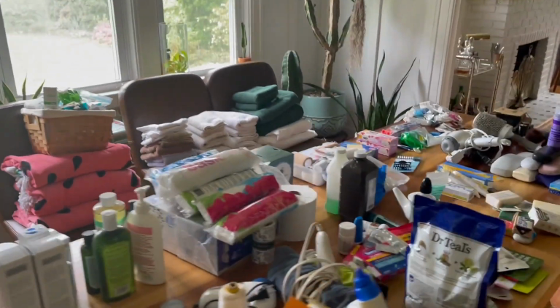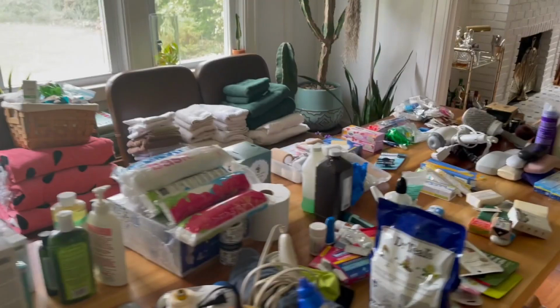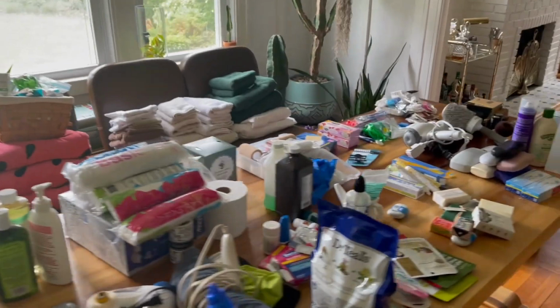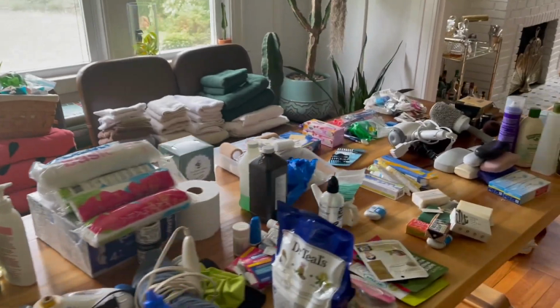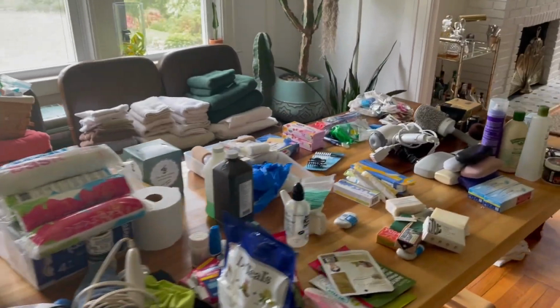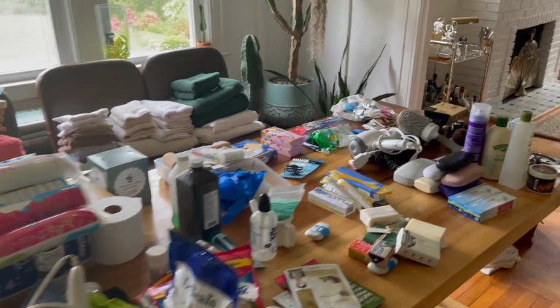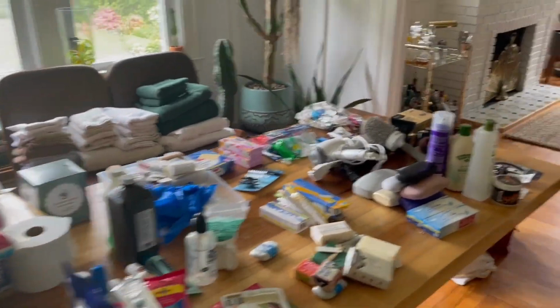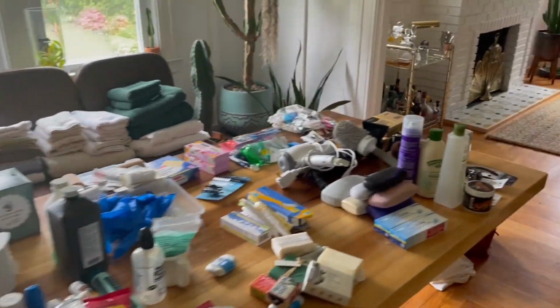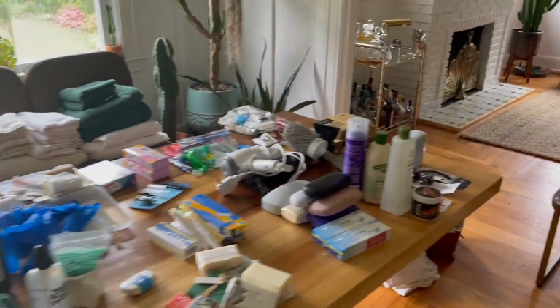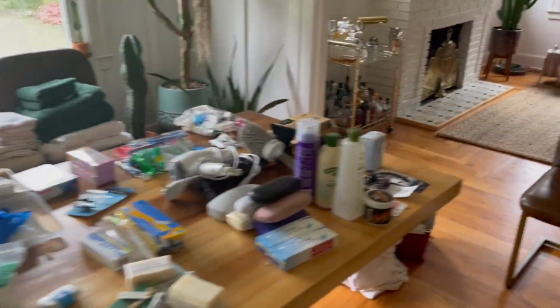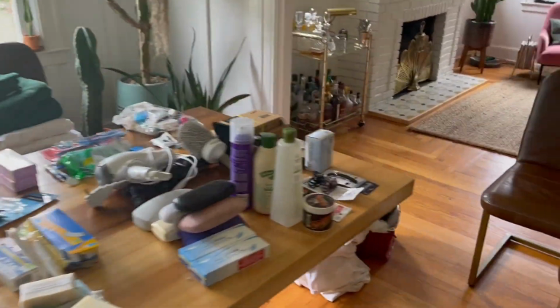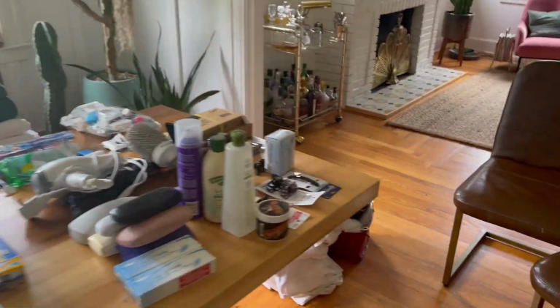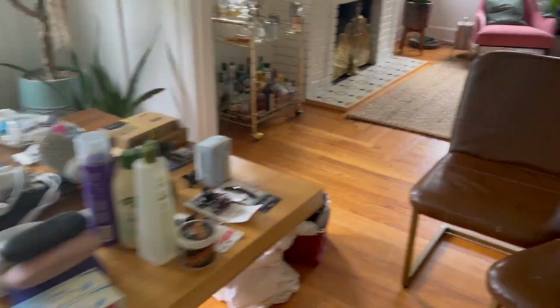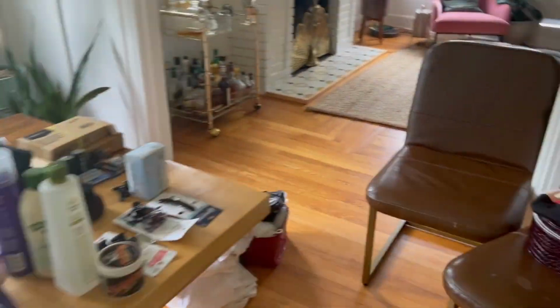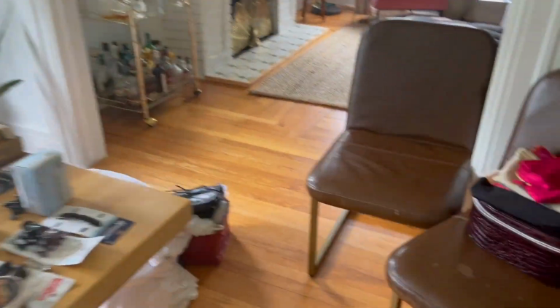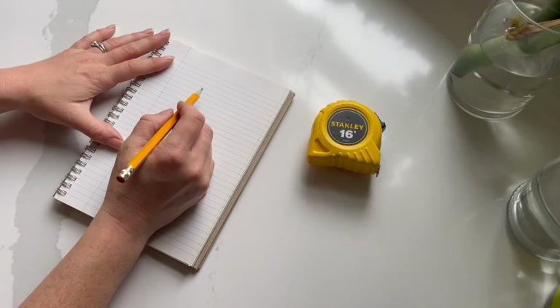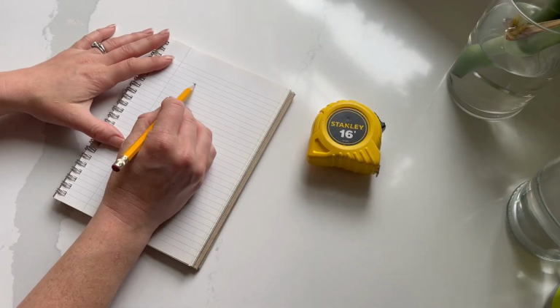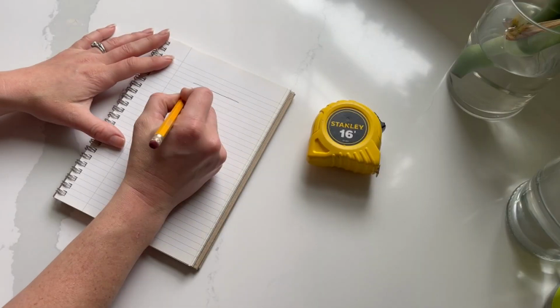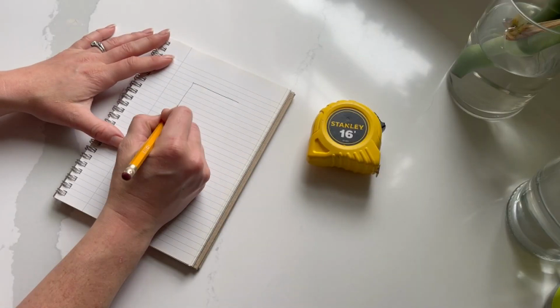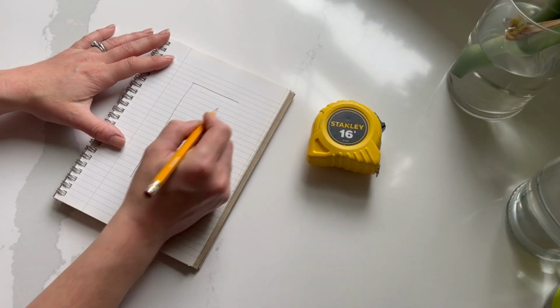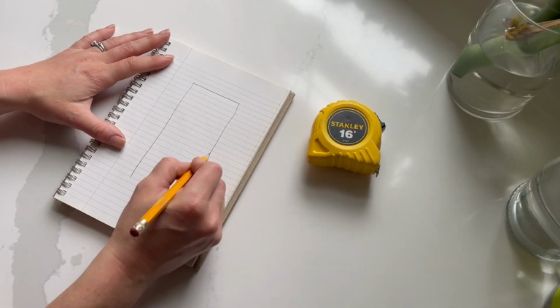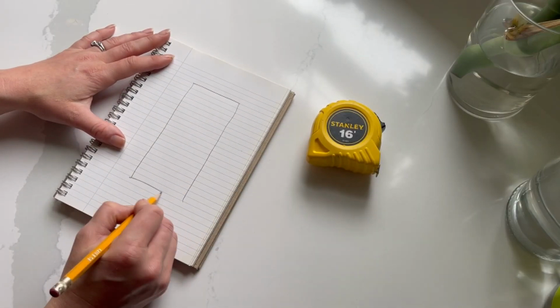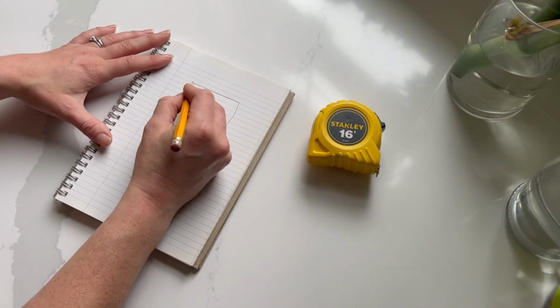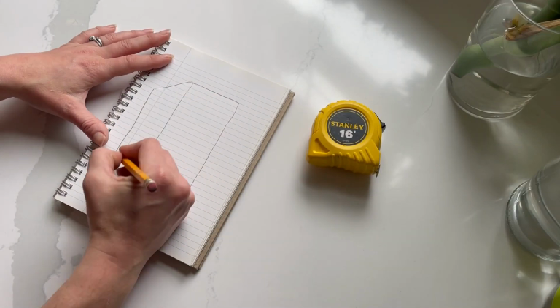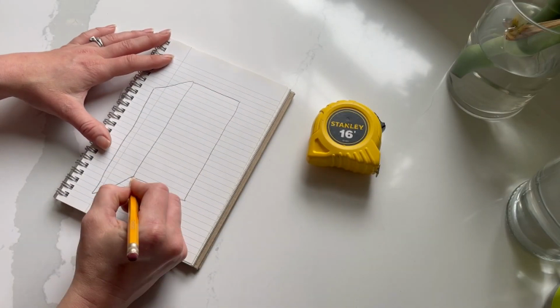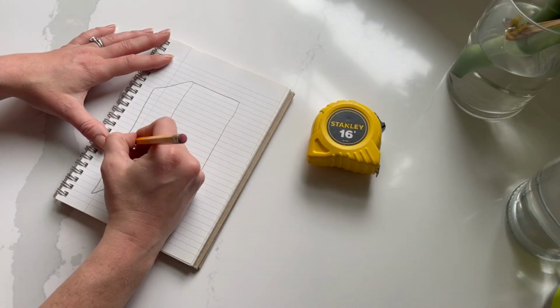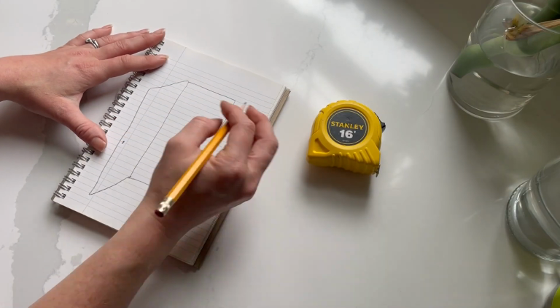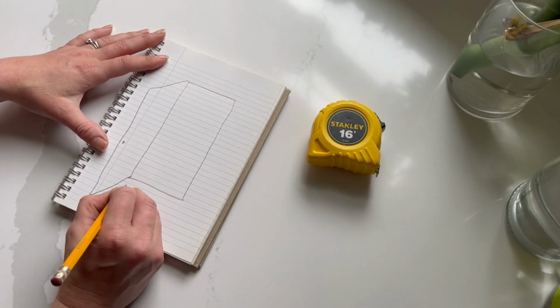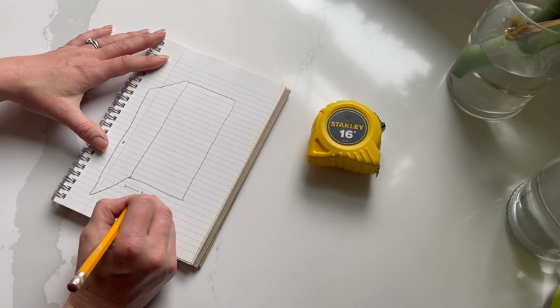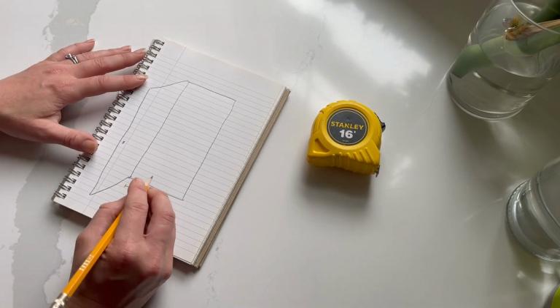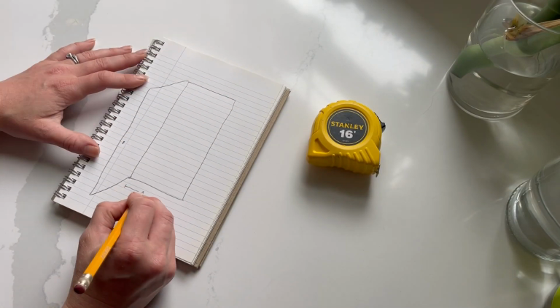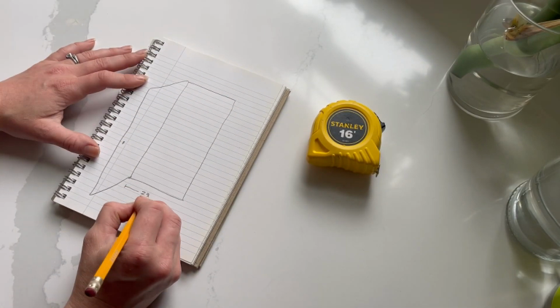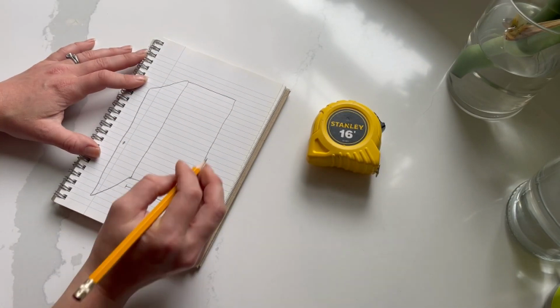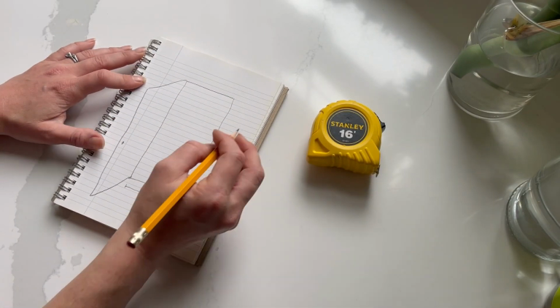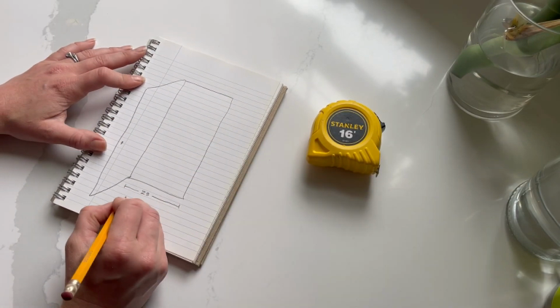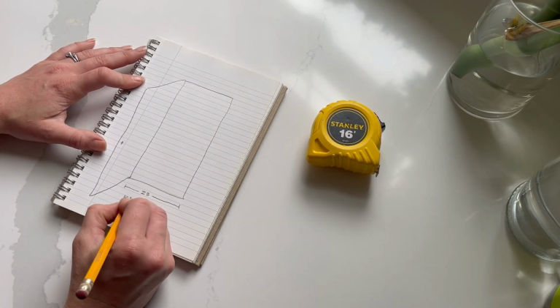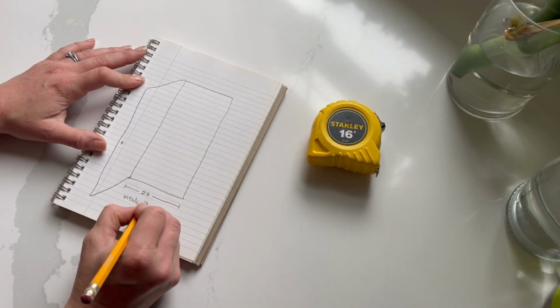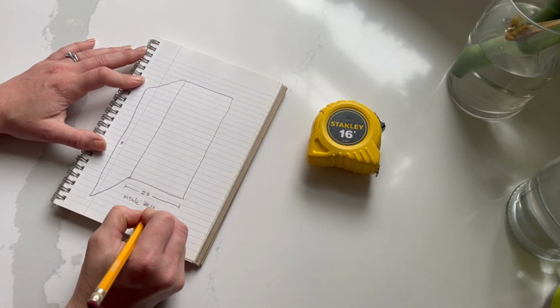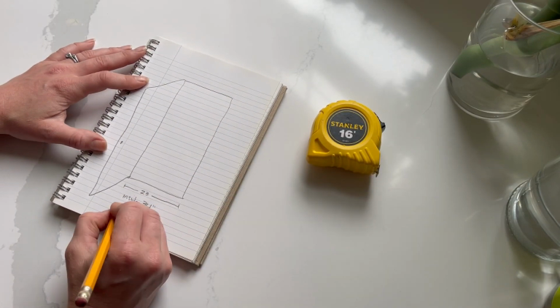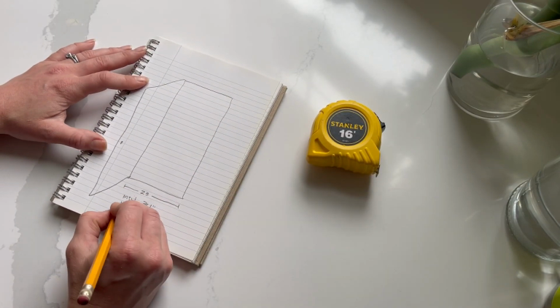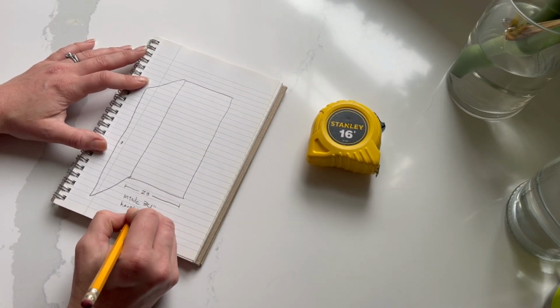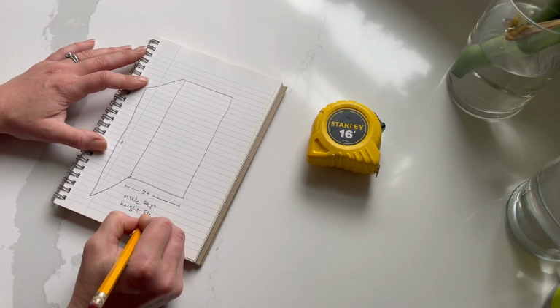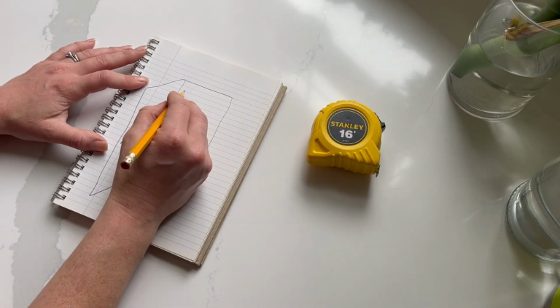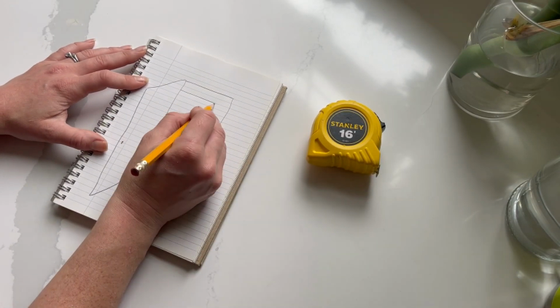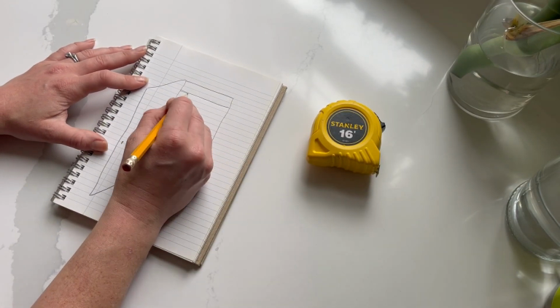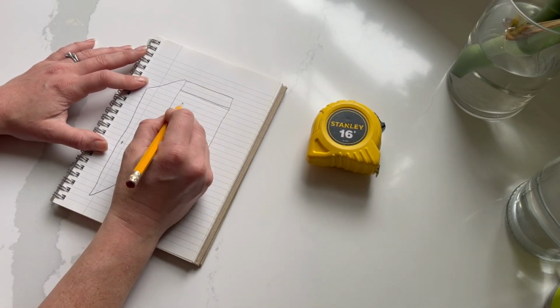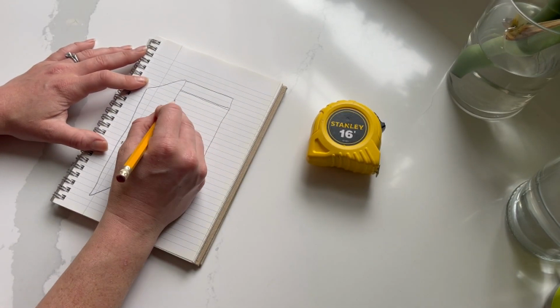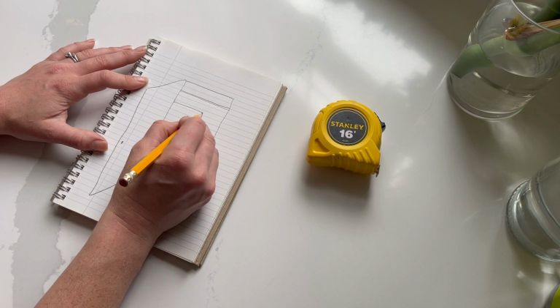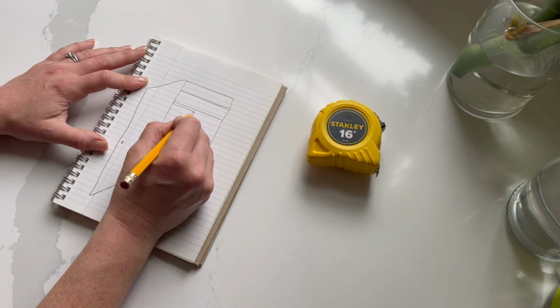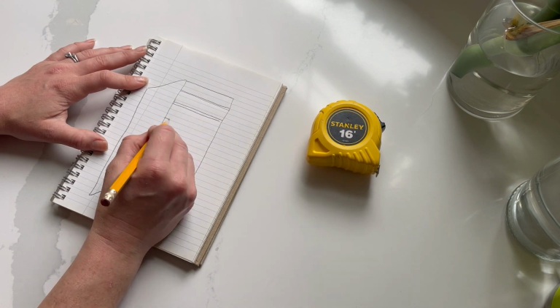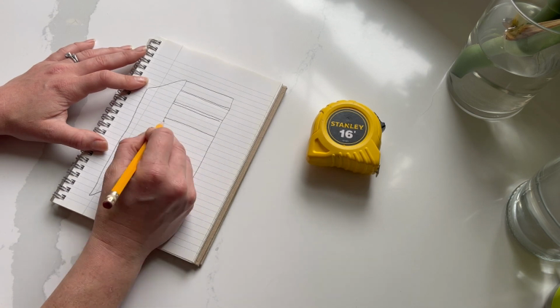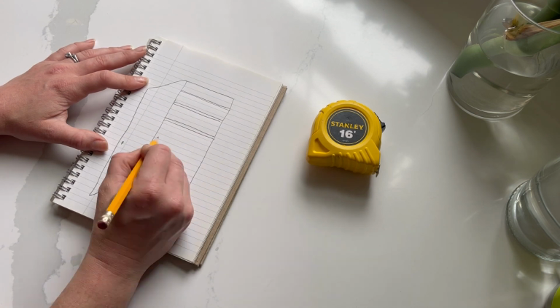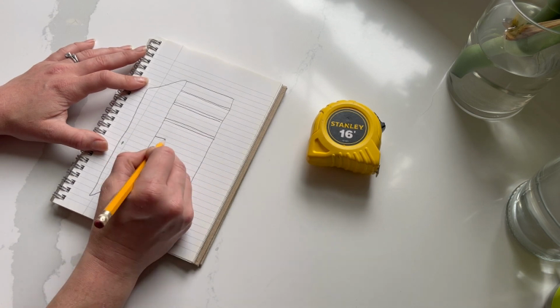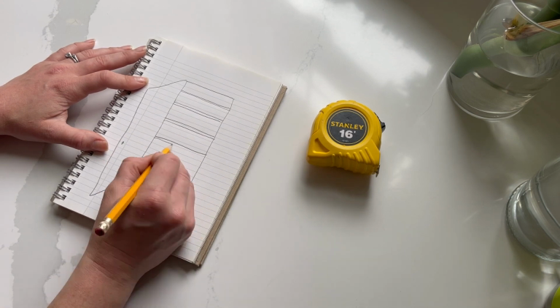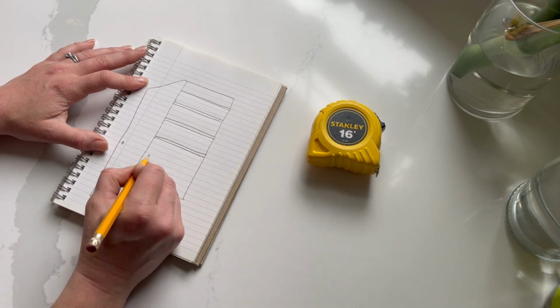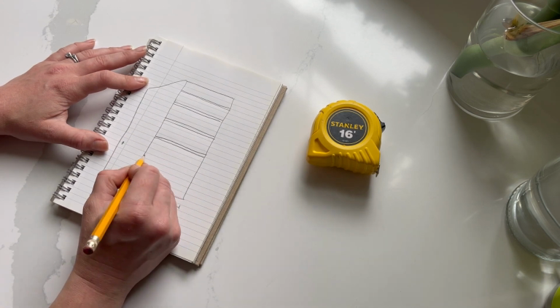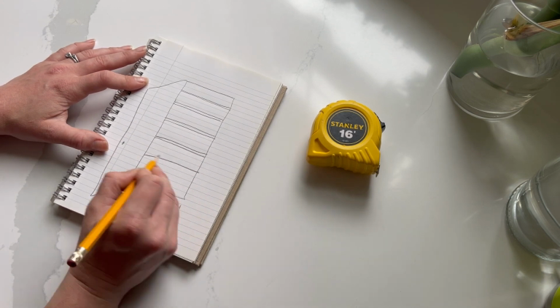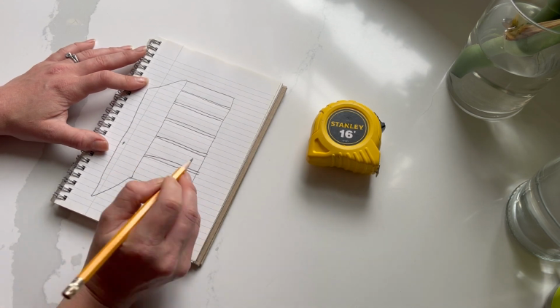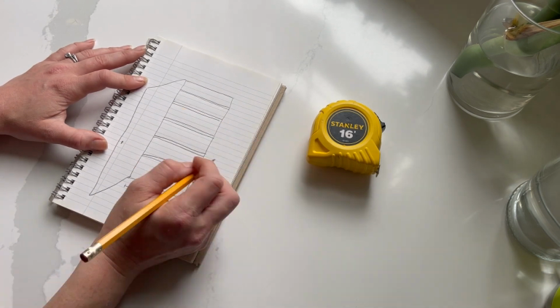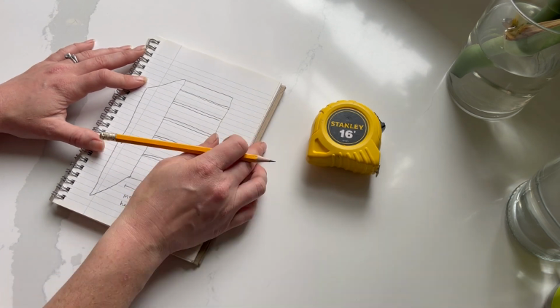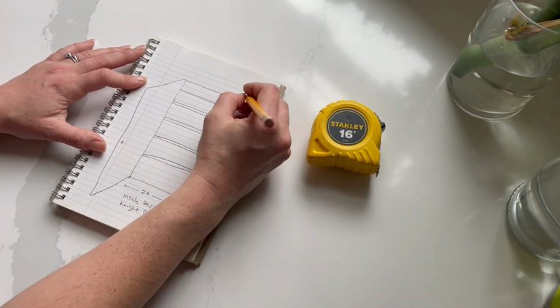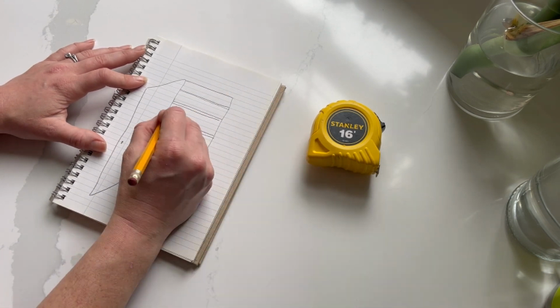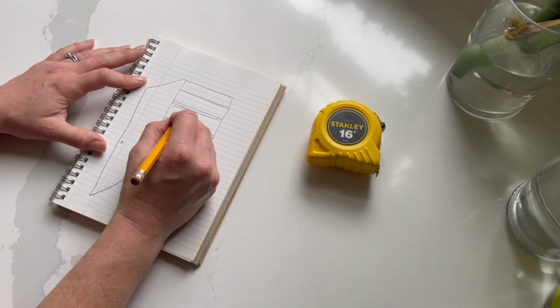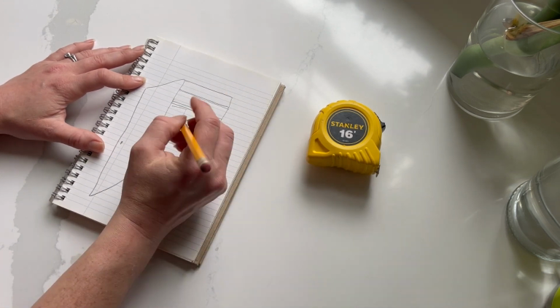Now that you know what you need to store, it's time to make a design plan. I'm going for maximum impact on the quick and easy.